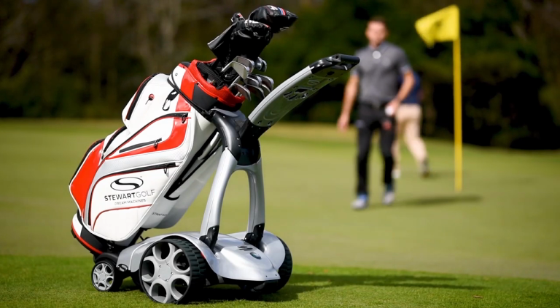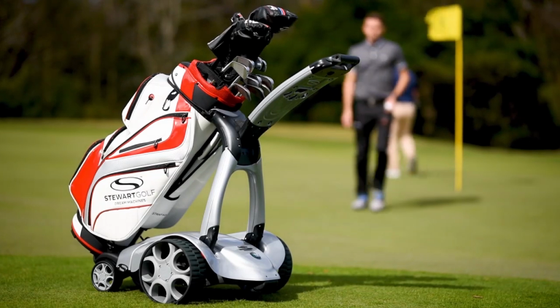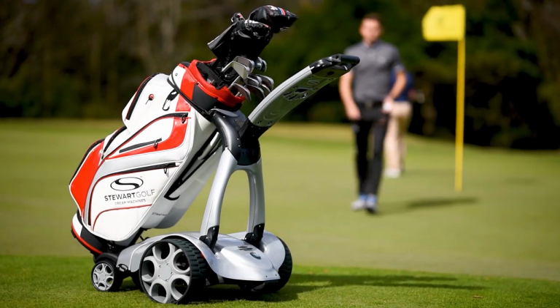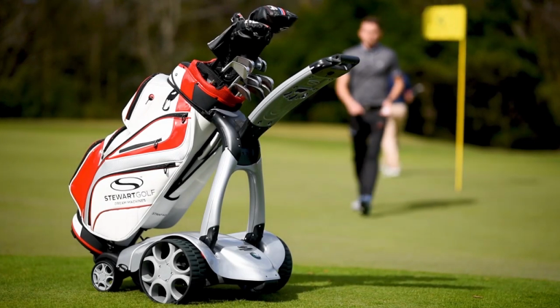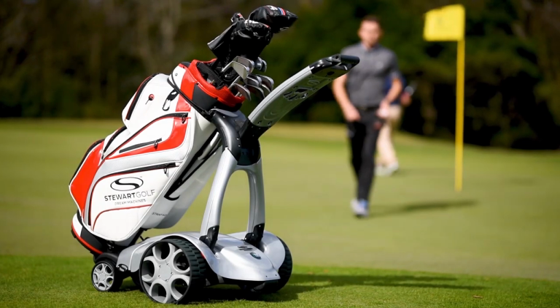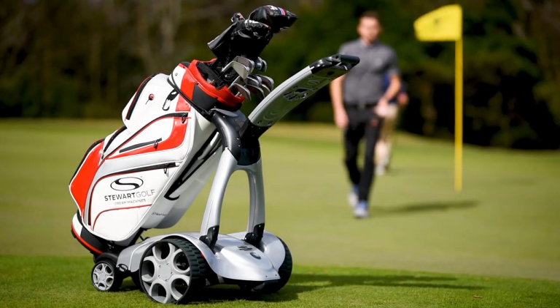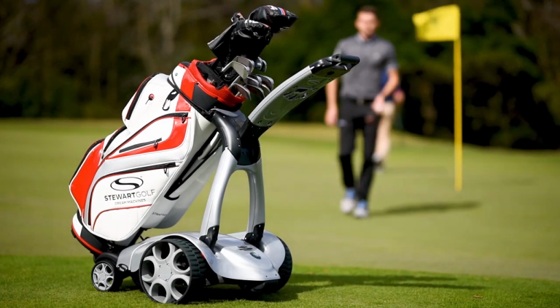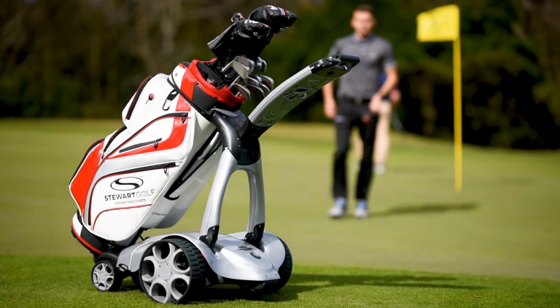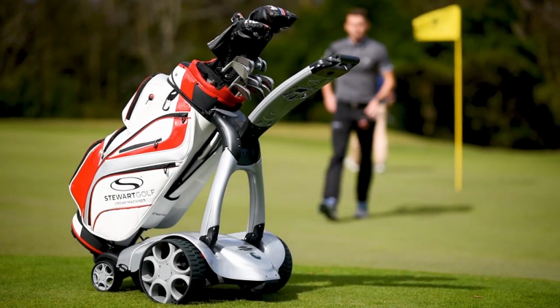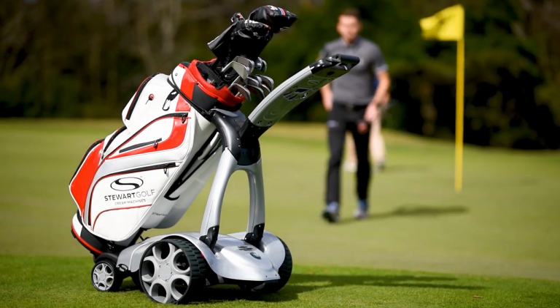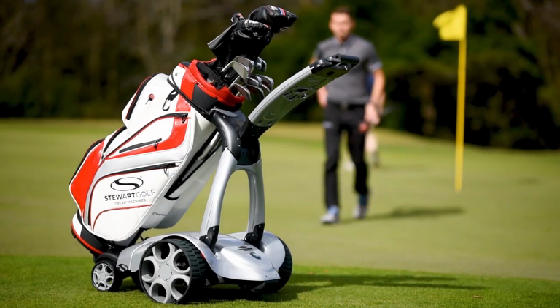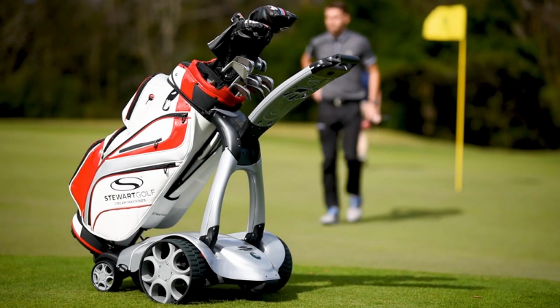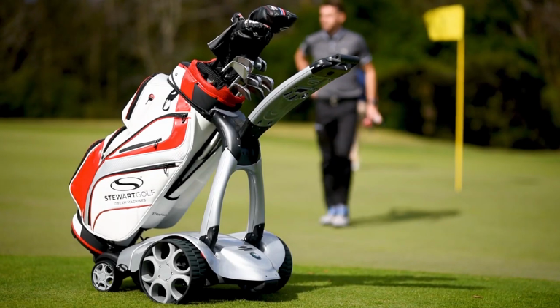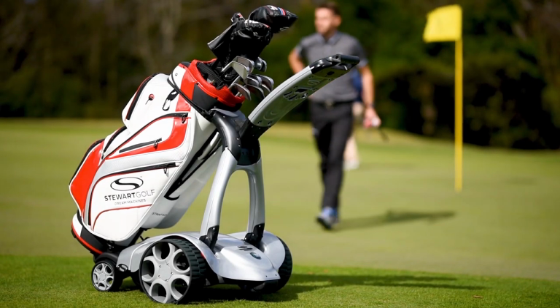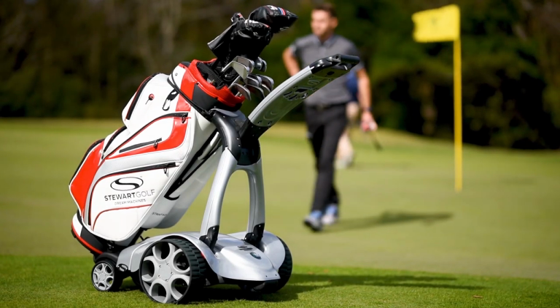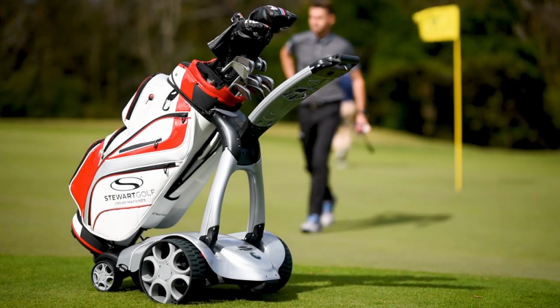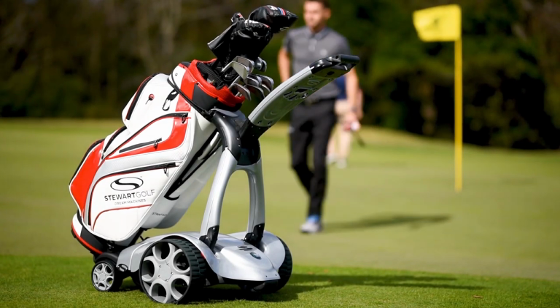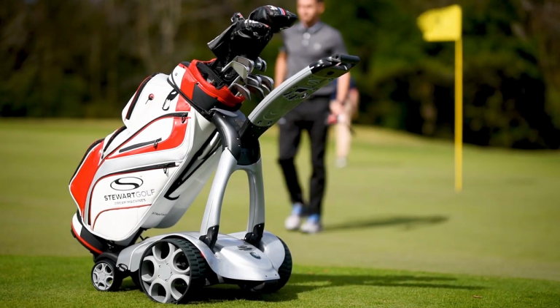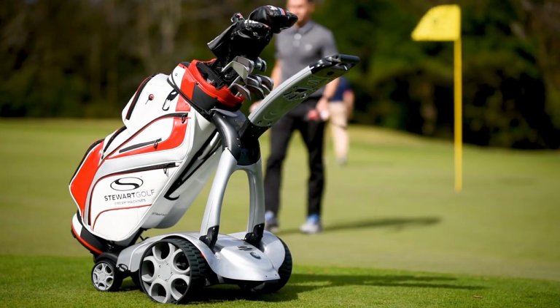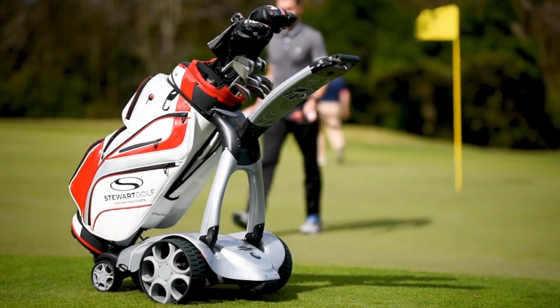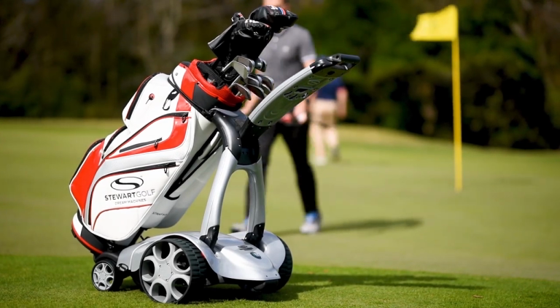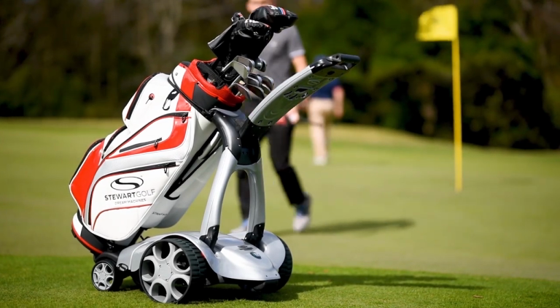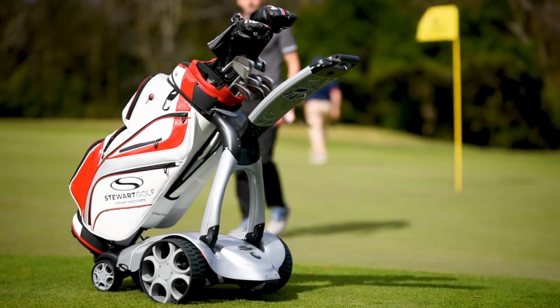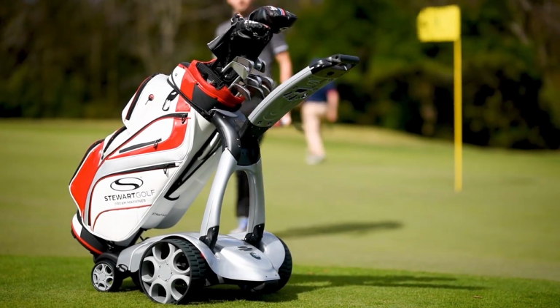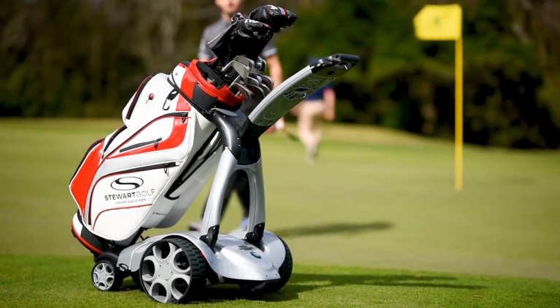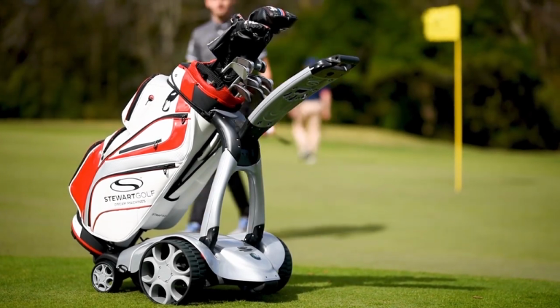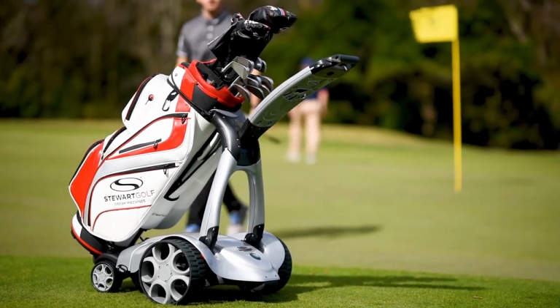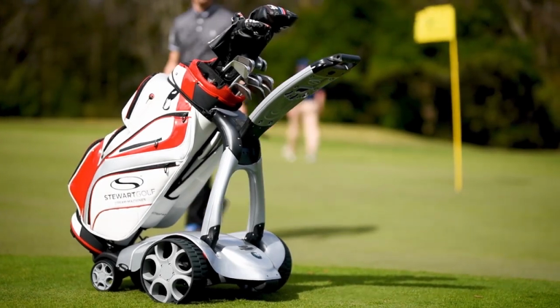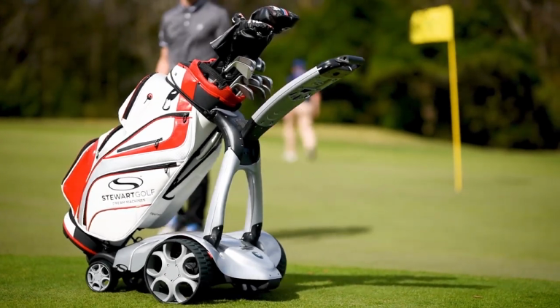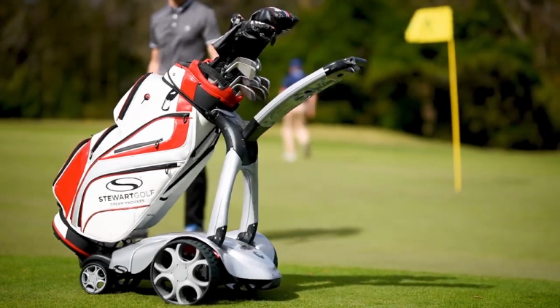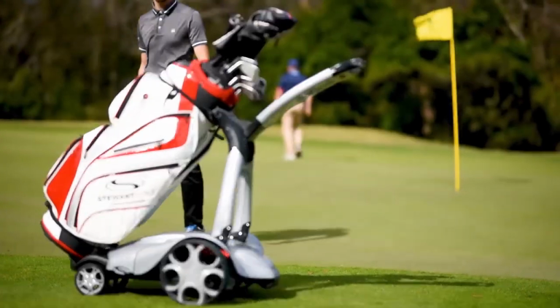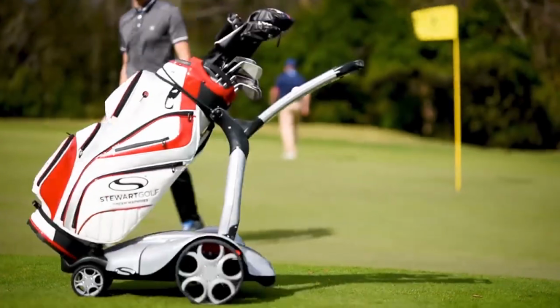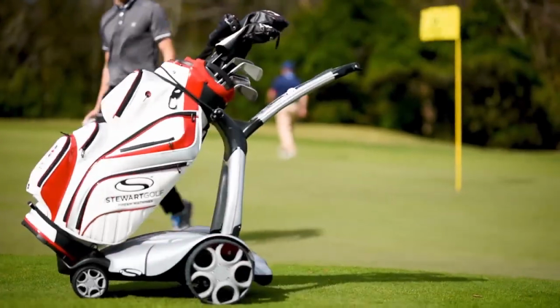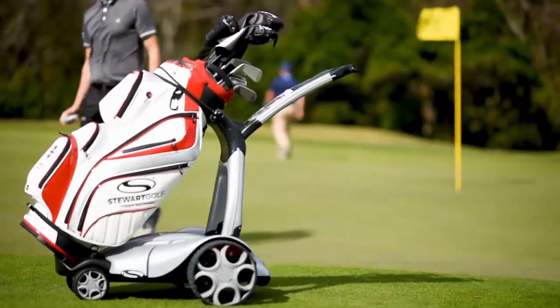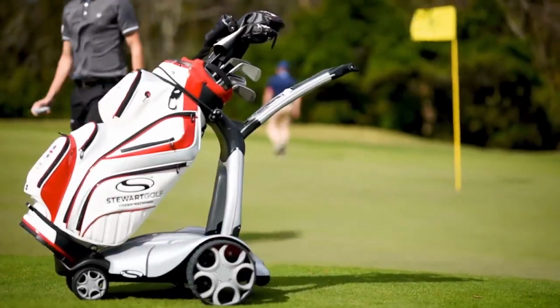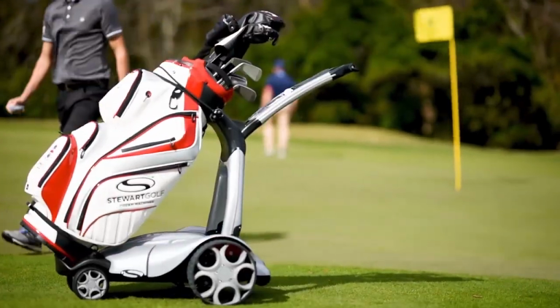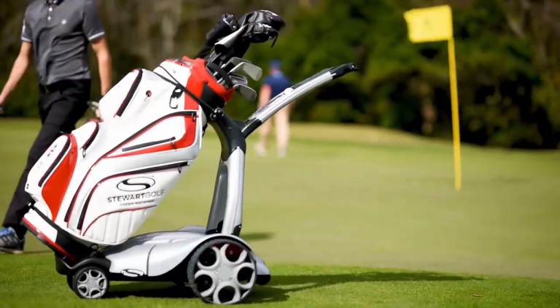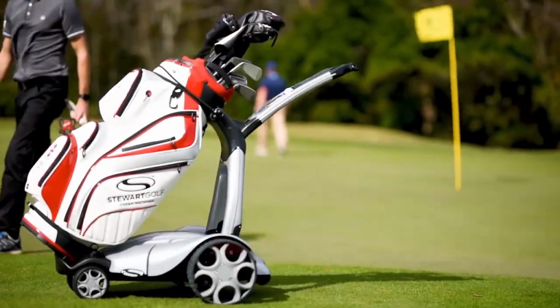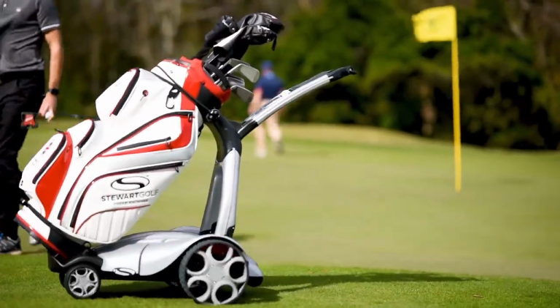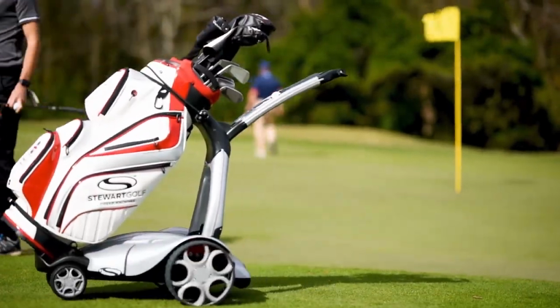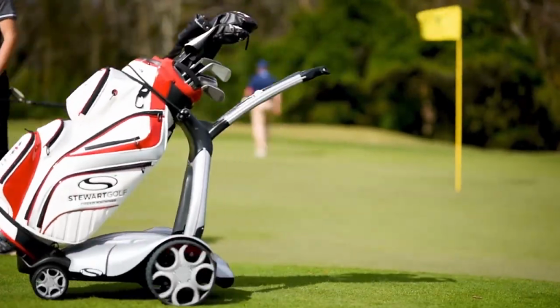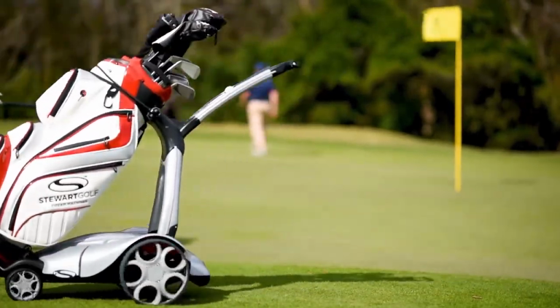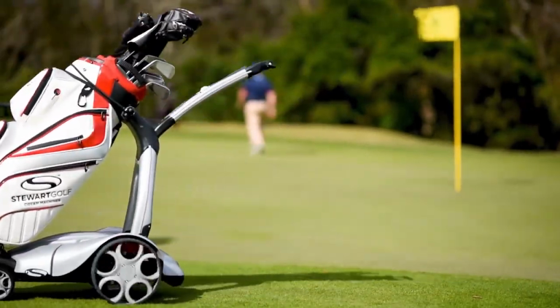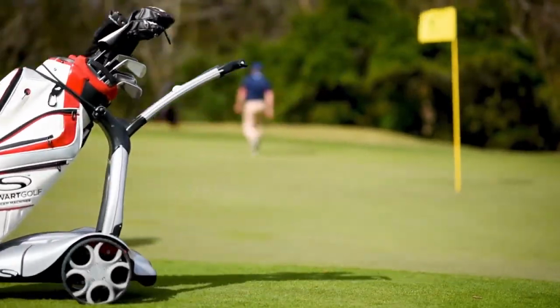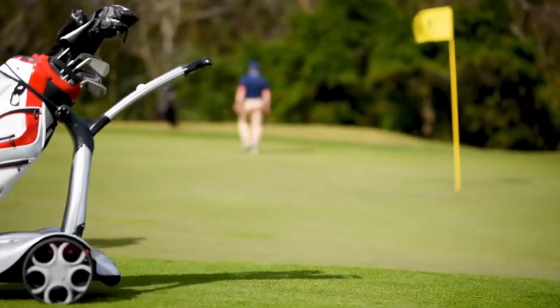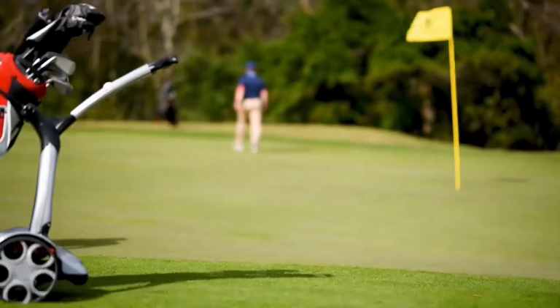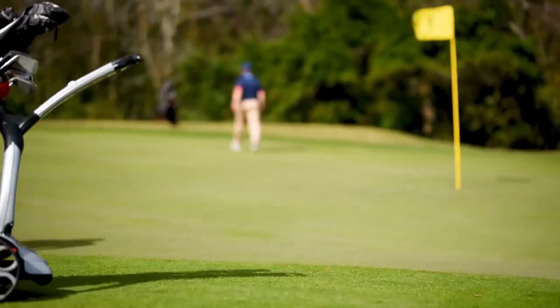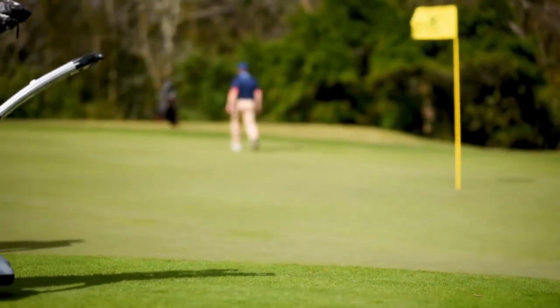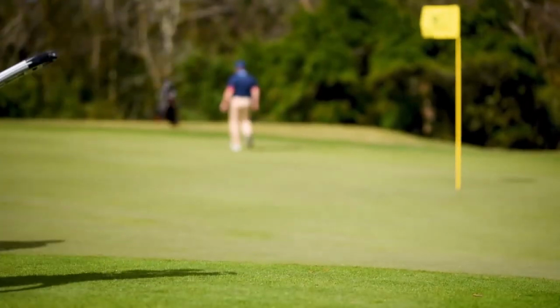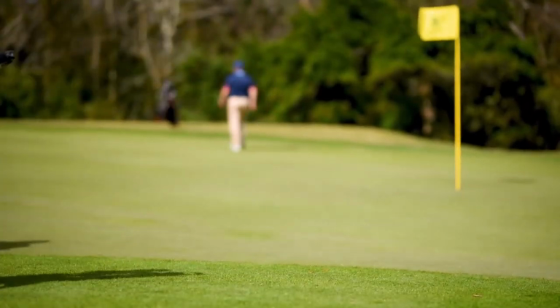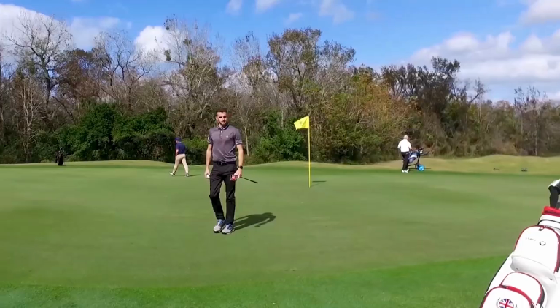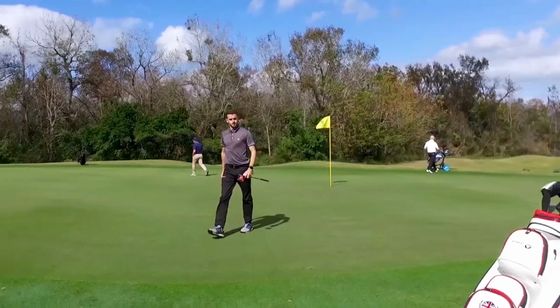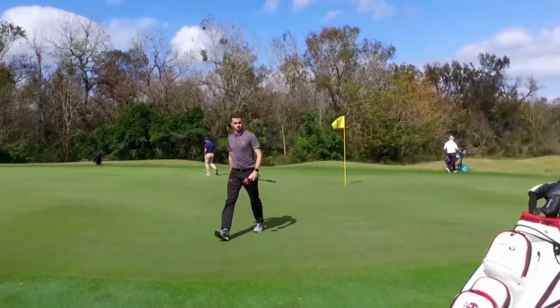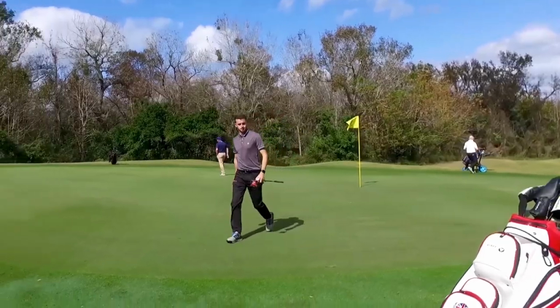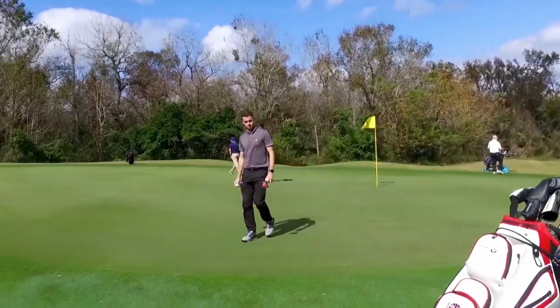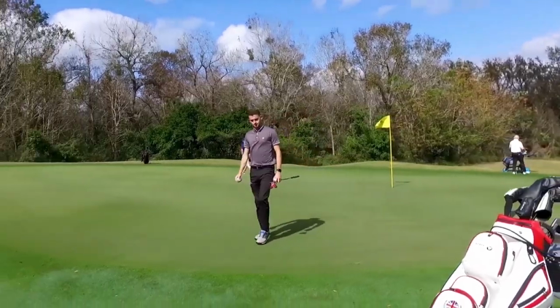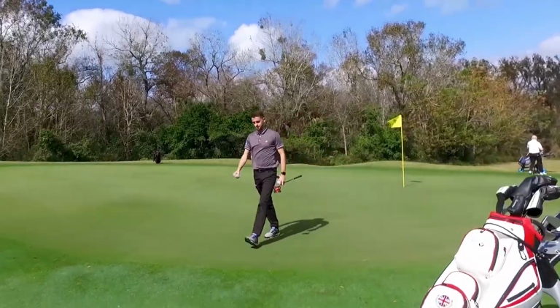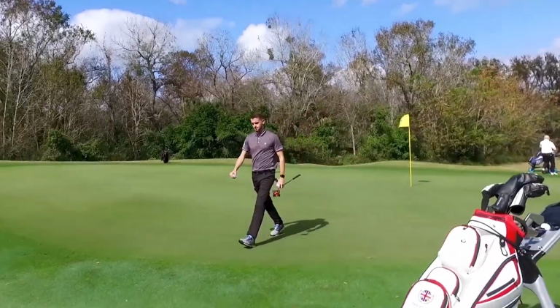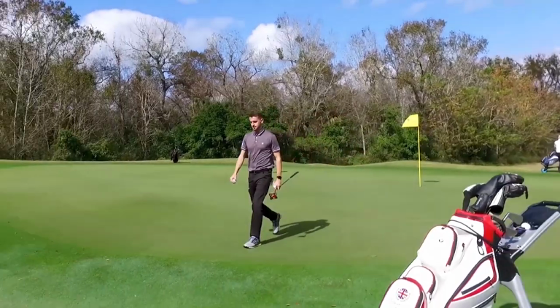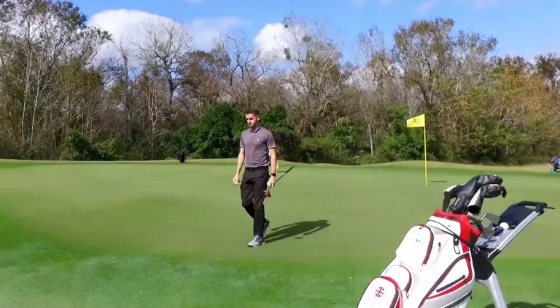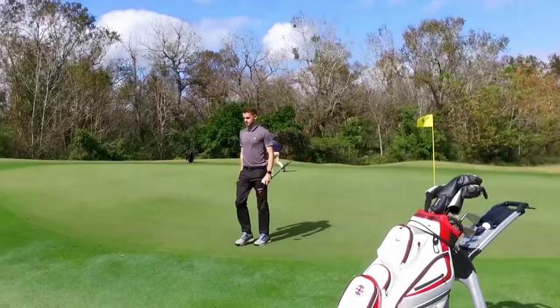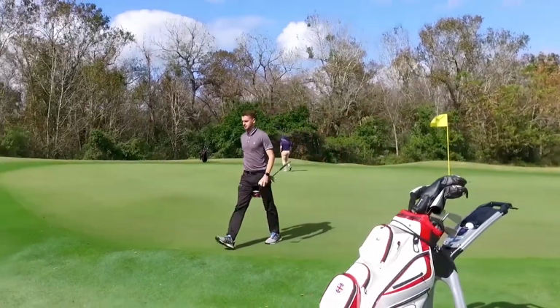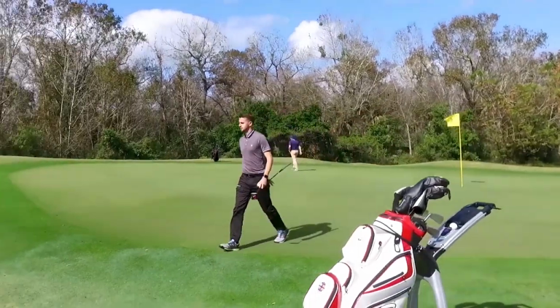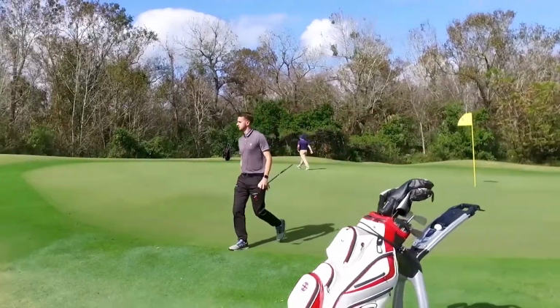After putting, our golfer can walk directly to the next tee, using the remote control to take his X9 Follow with him.